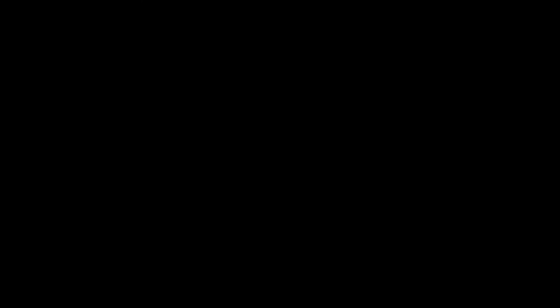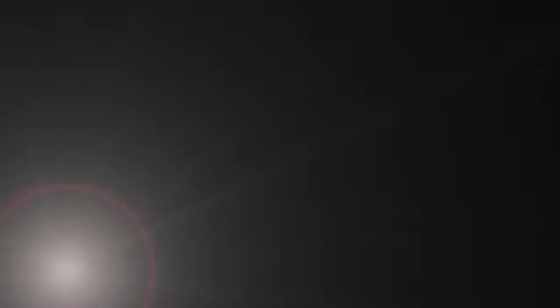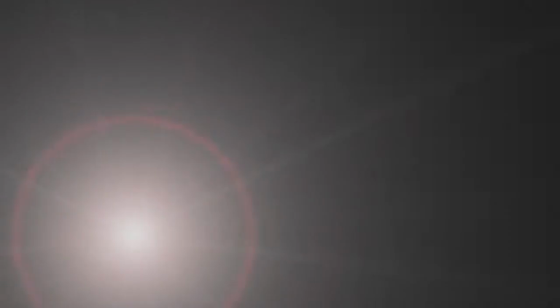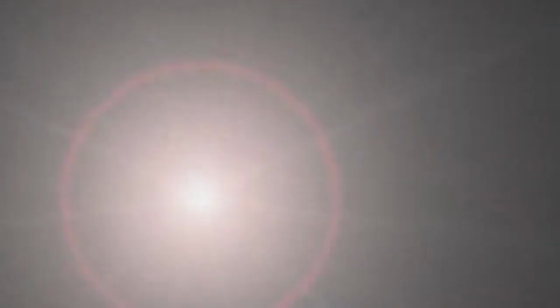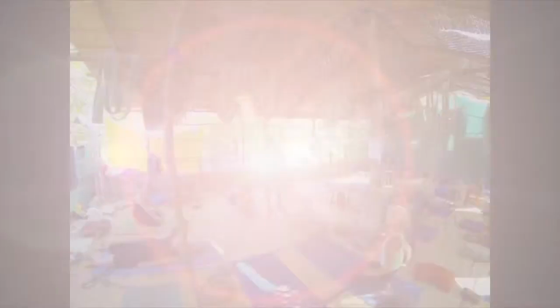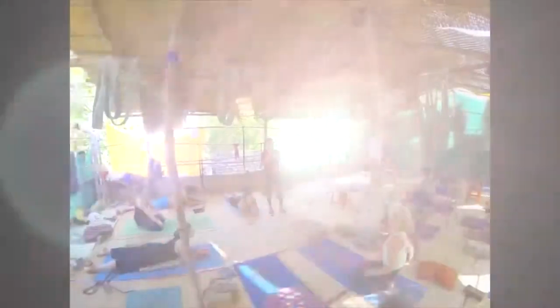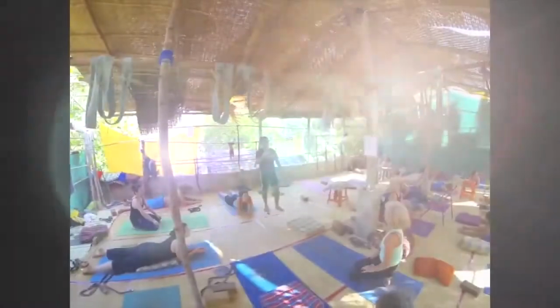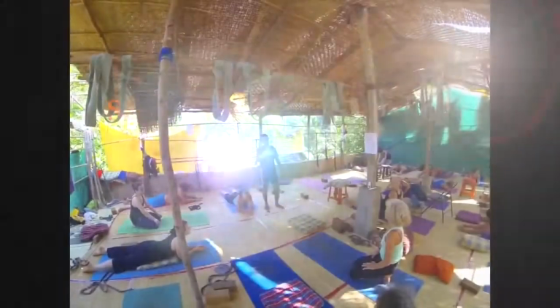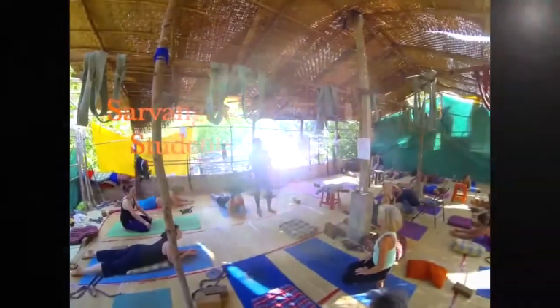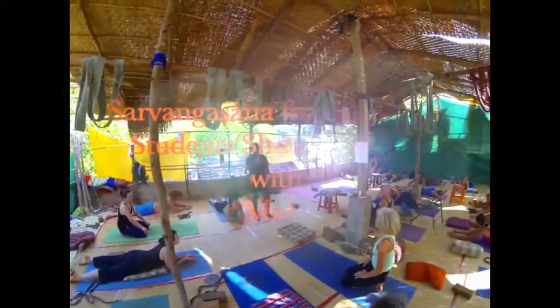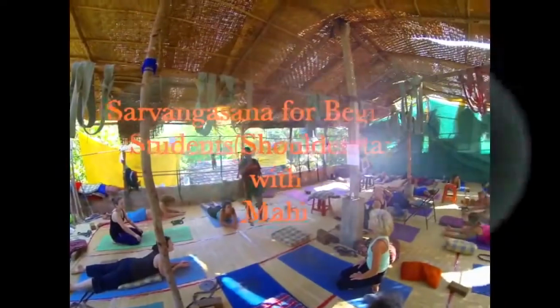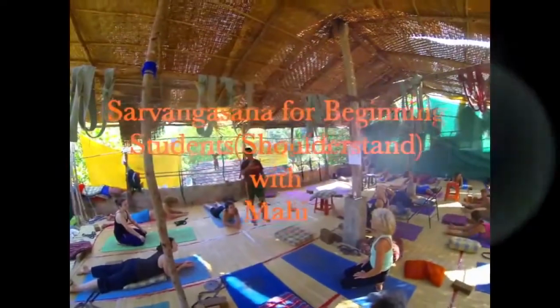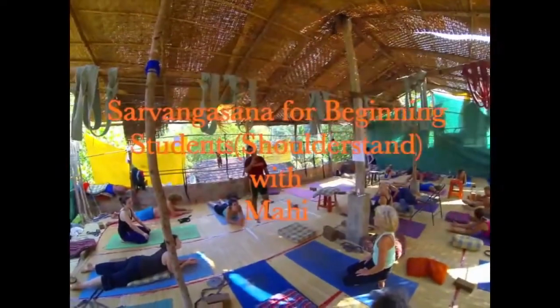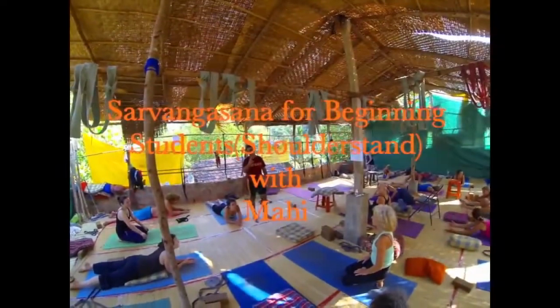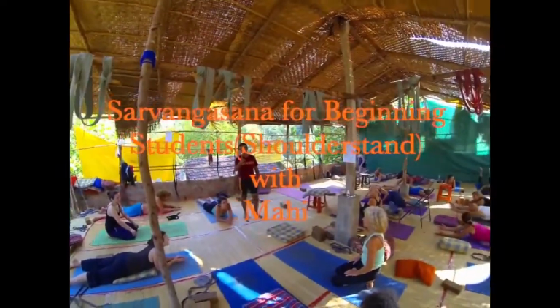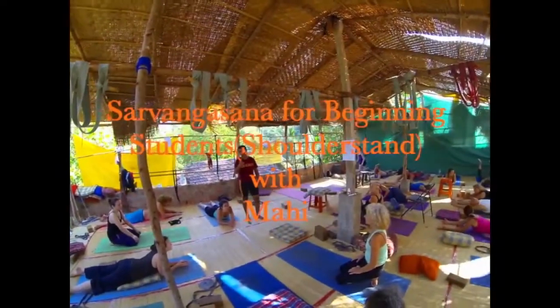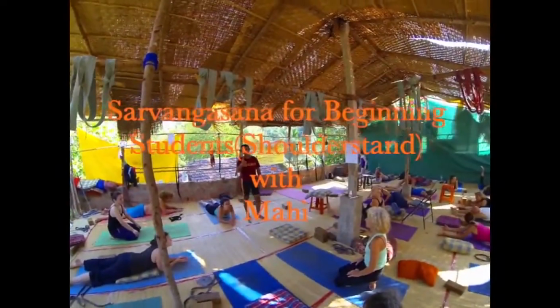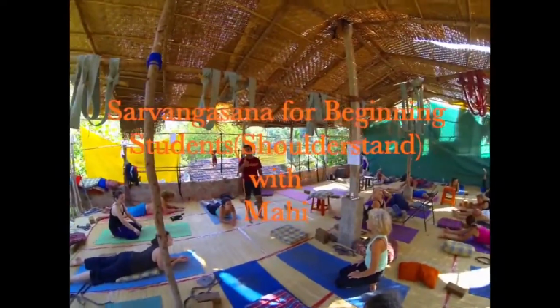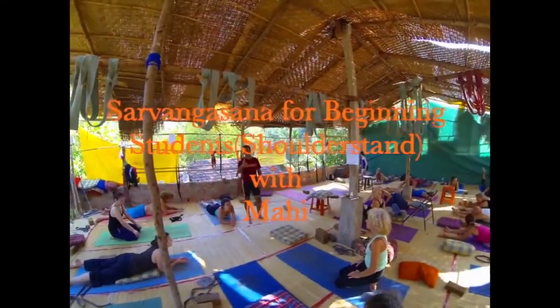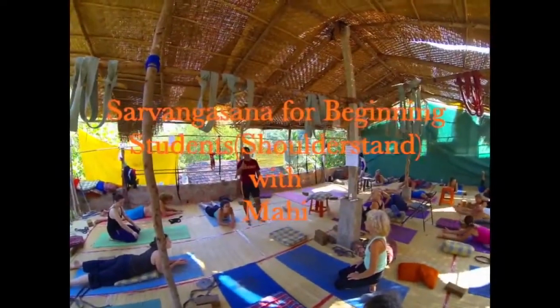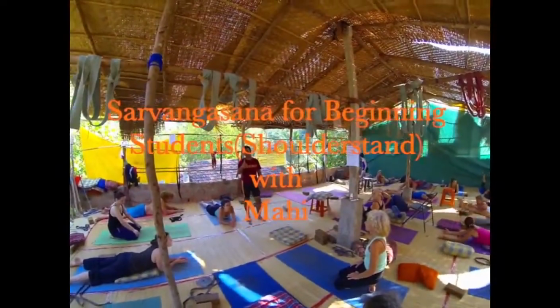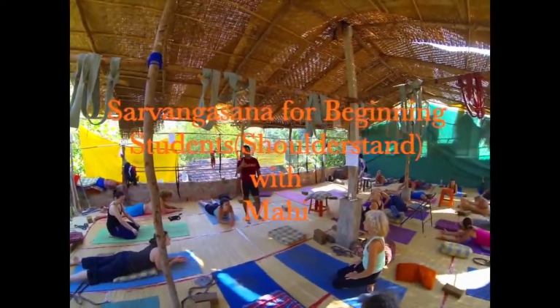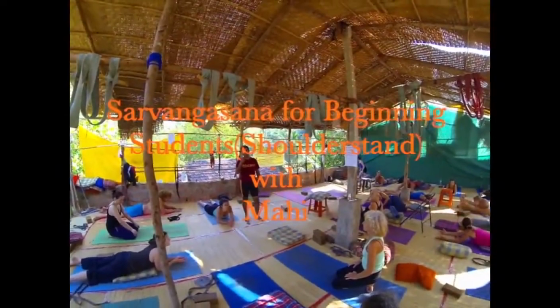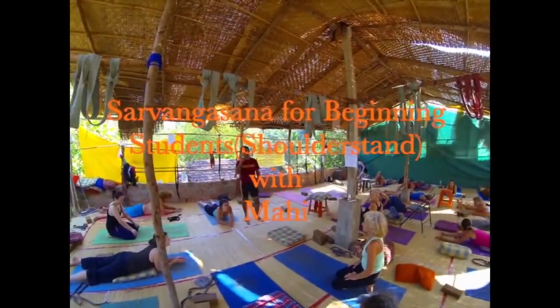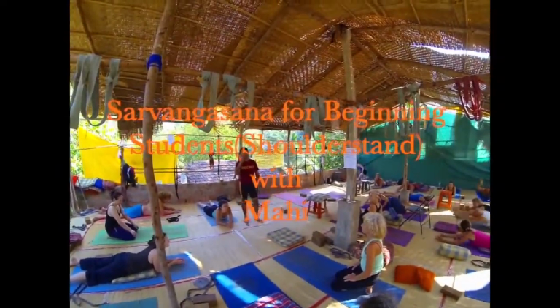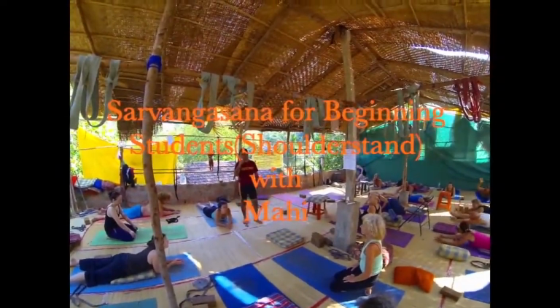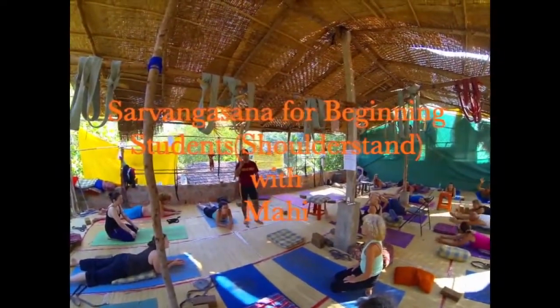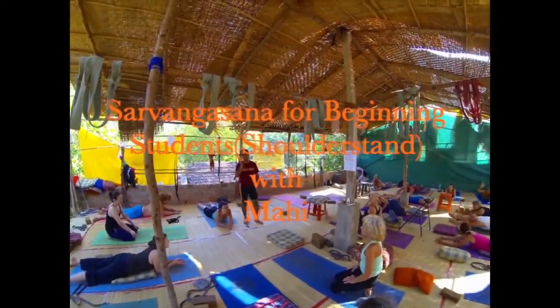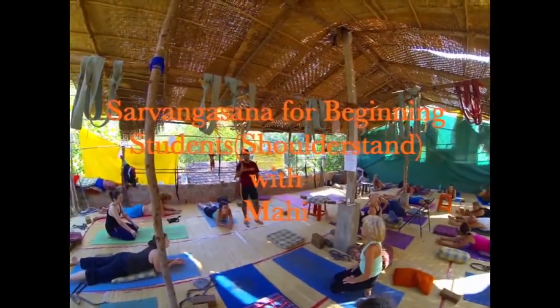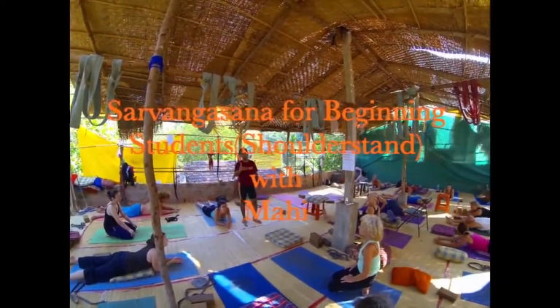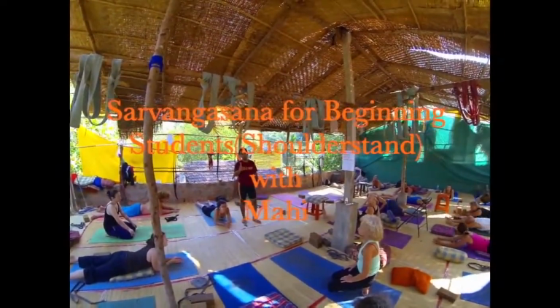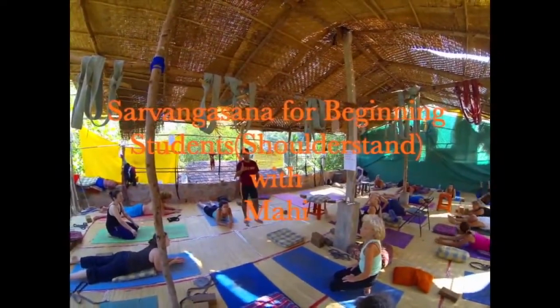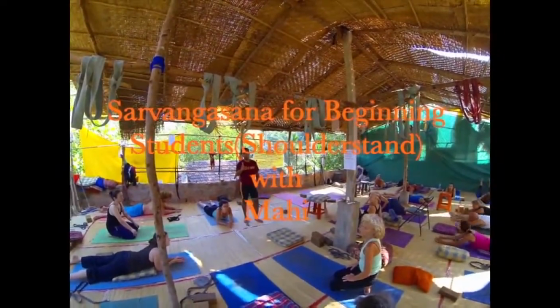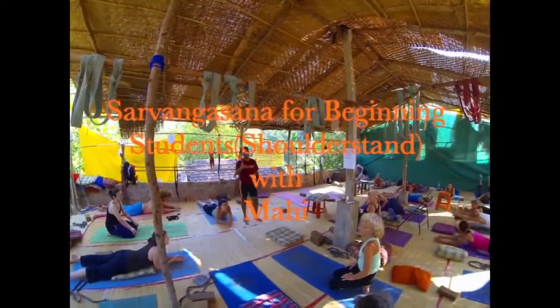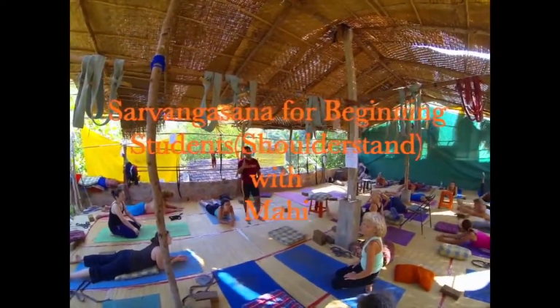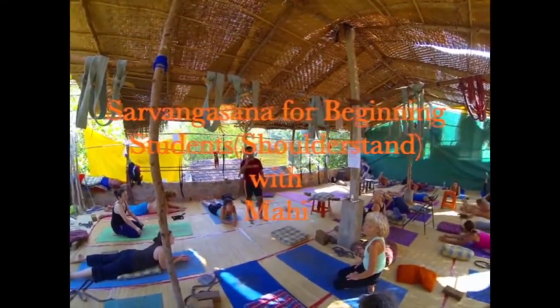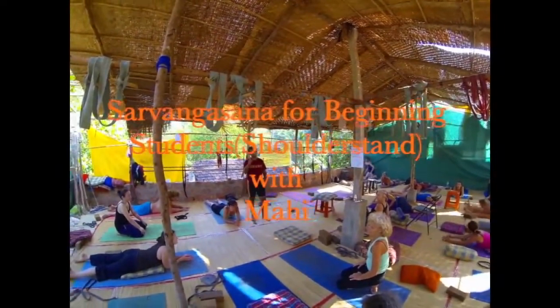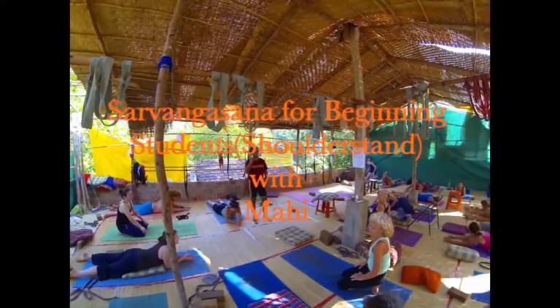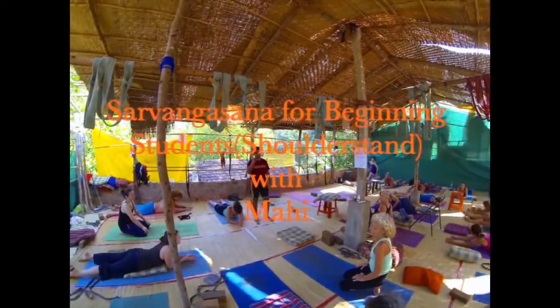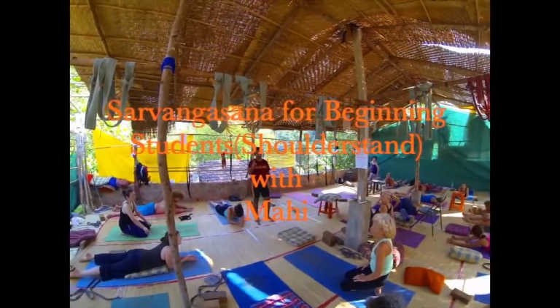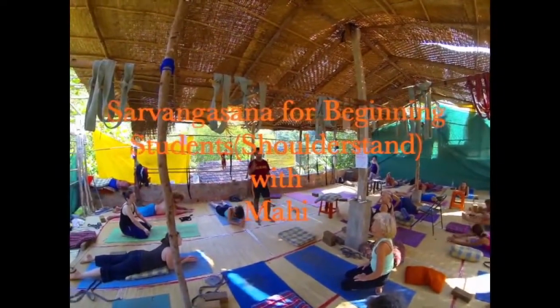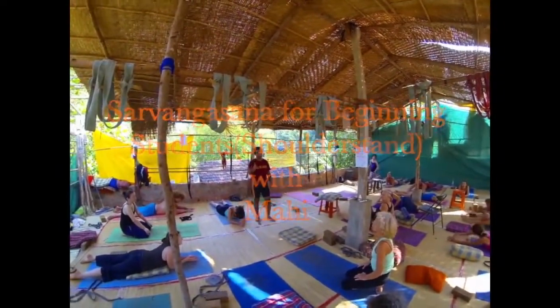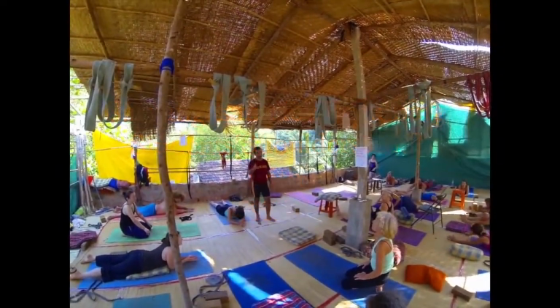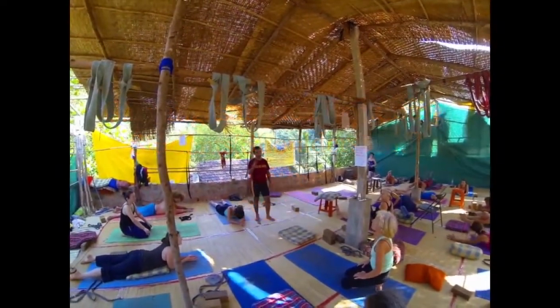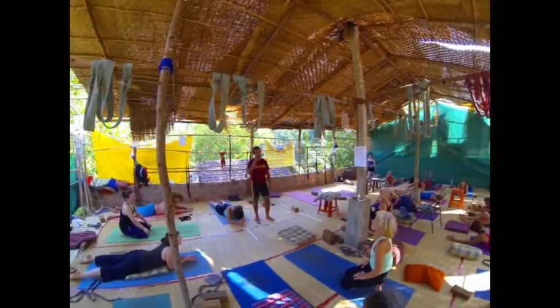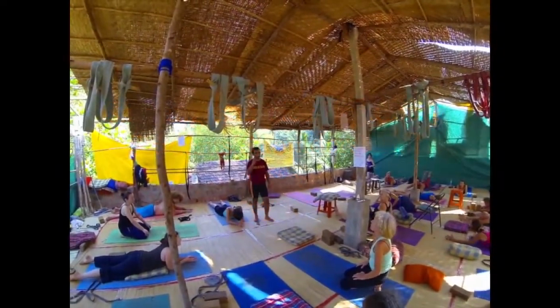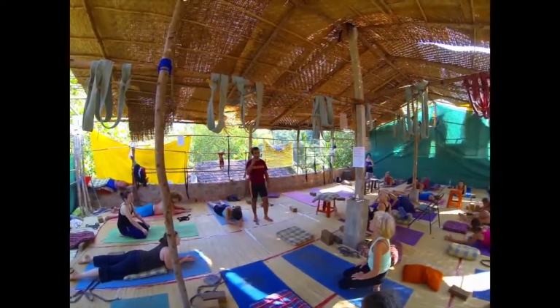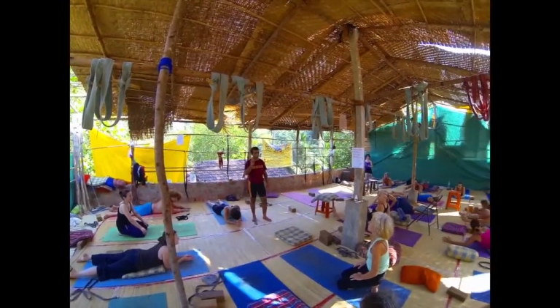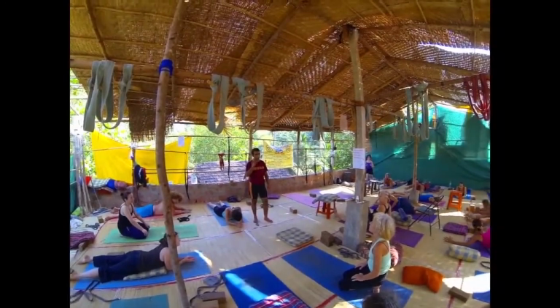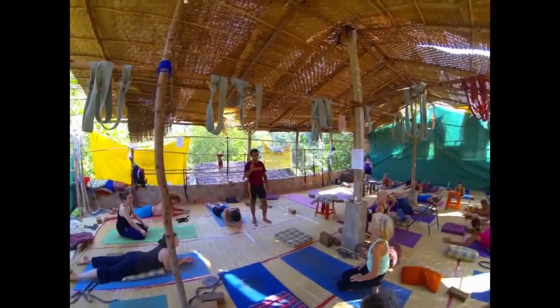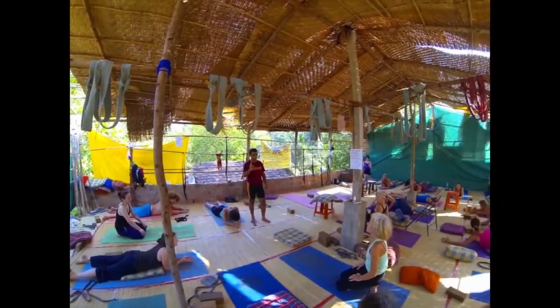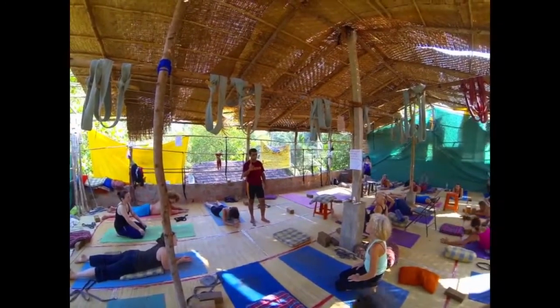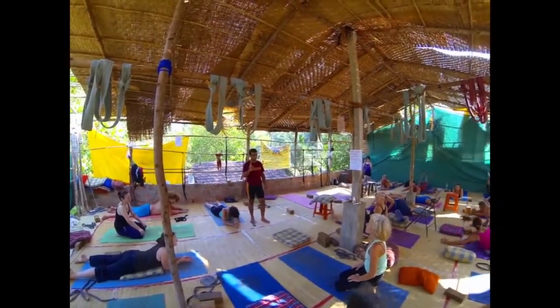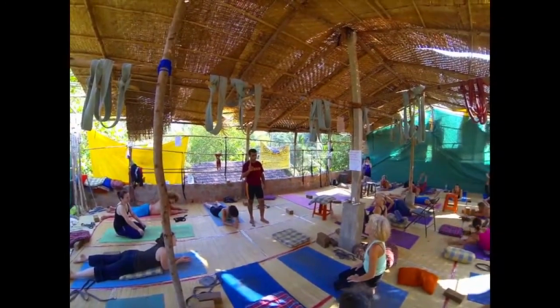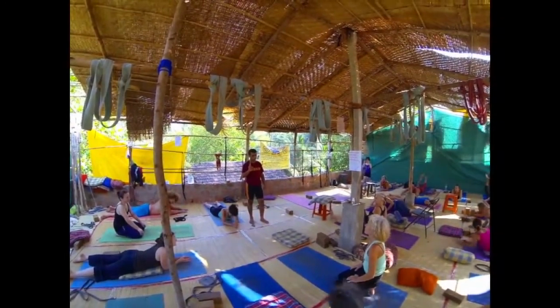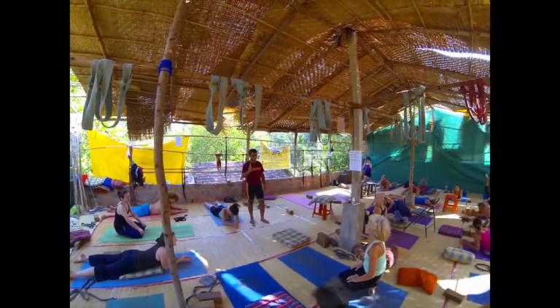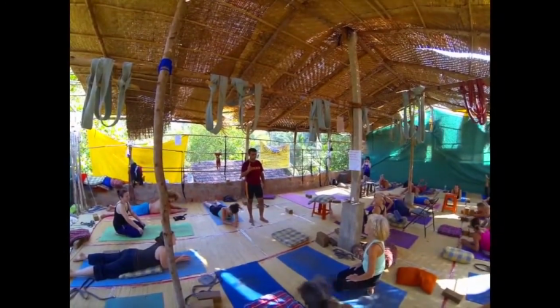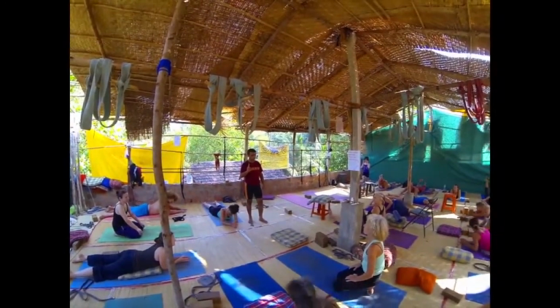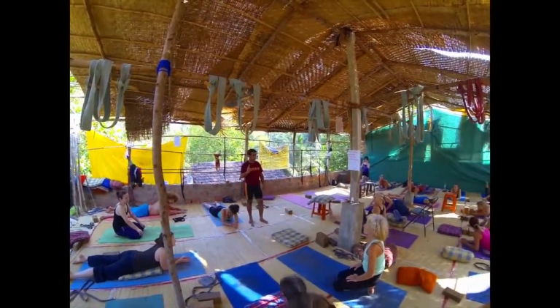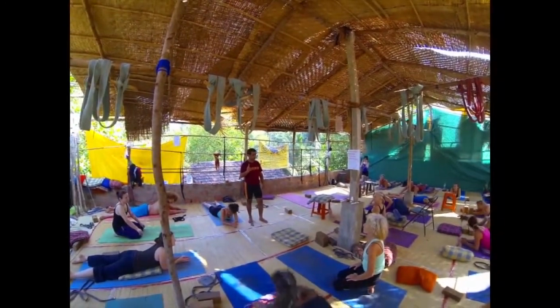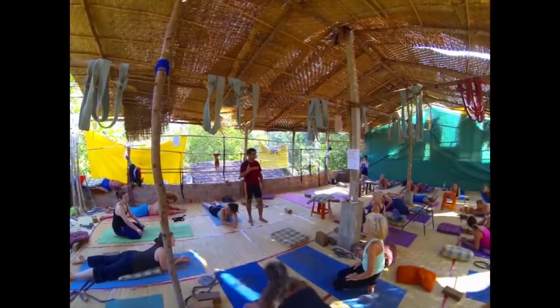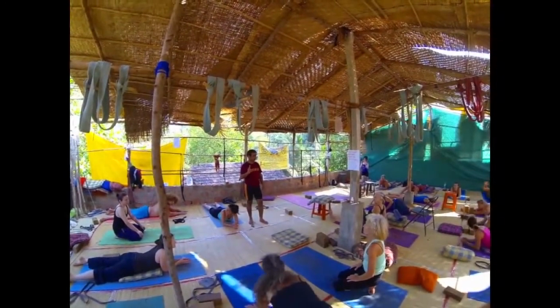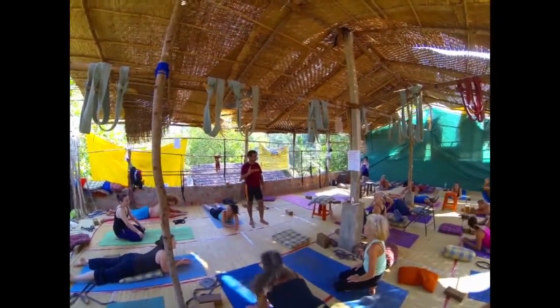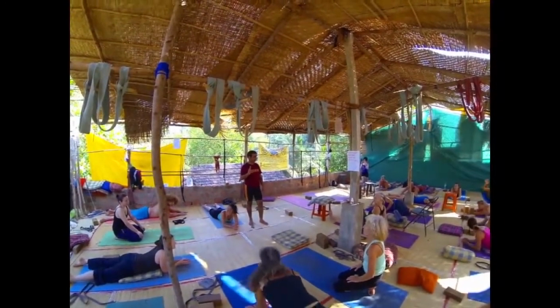Sarvangasana. See how the new students come on the first day and how they do the pose, how they demonstrate it — that way. Sarvangasana.